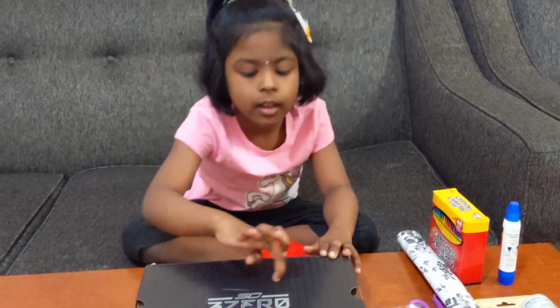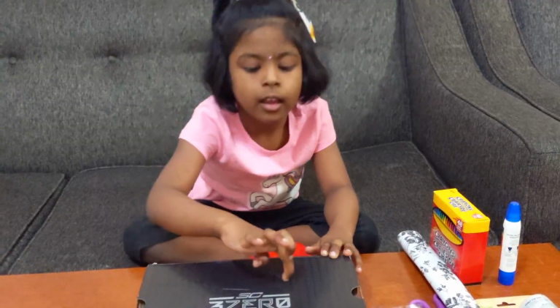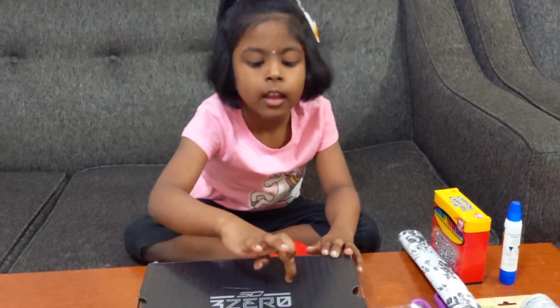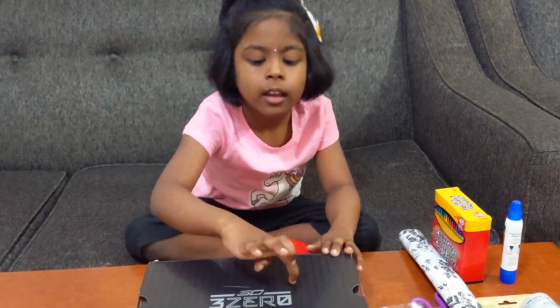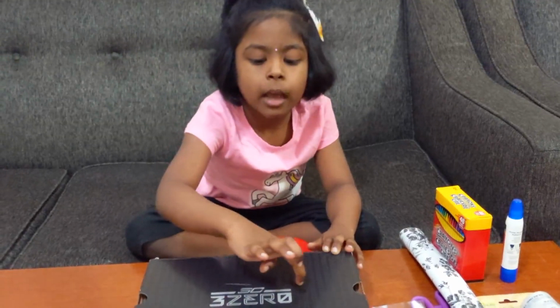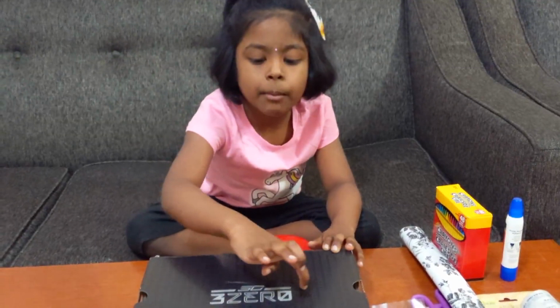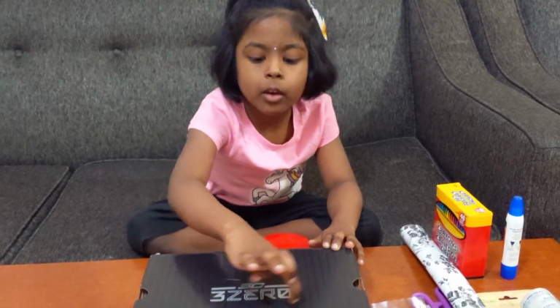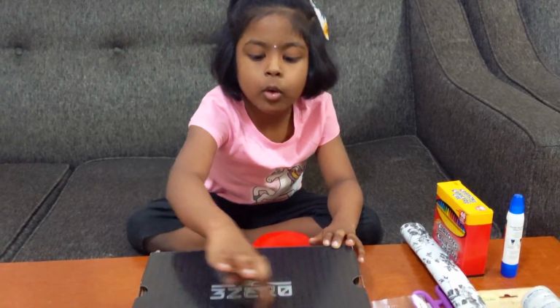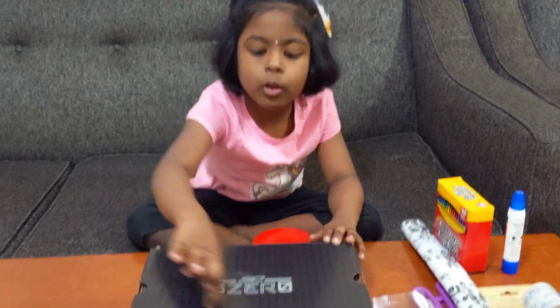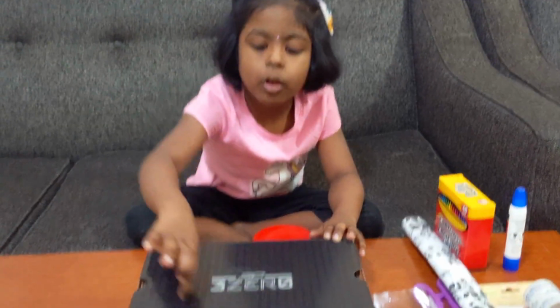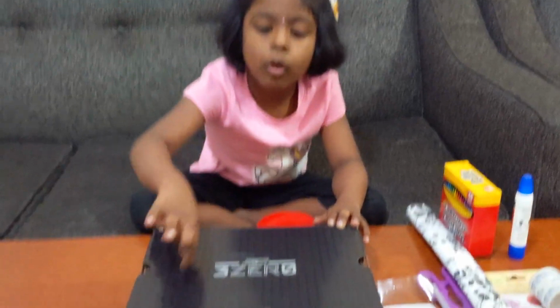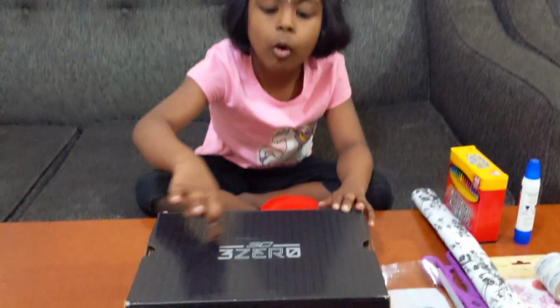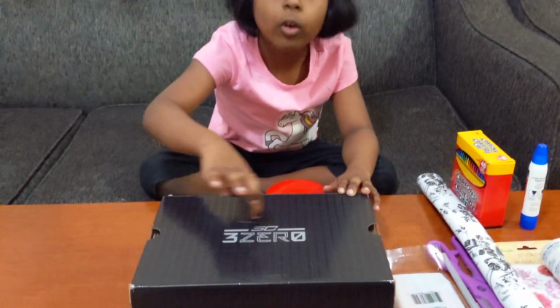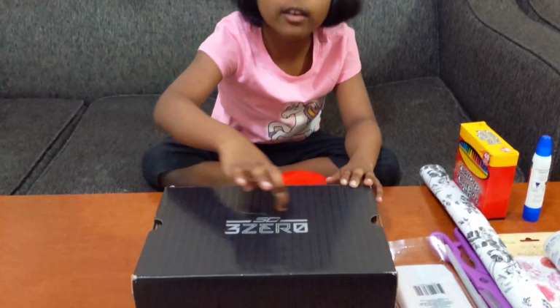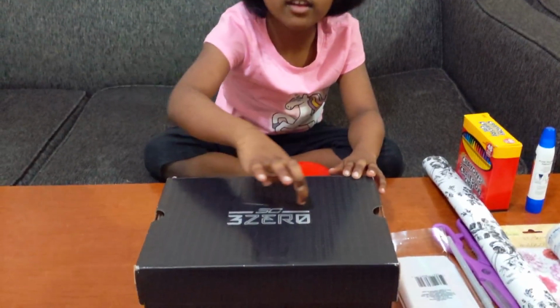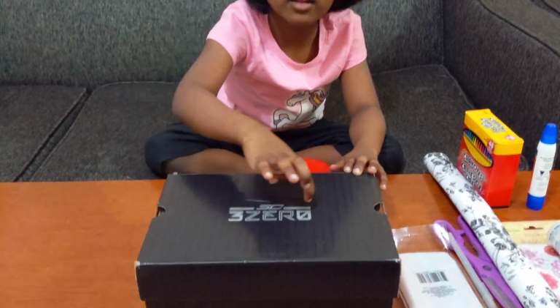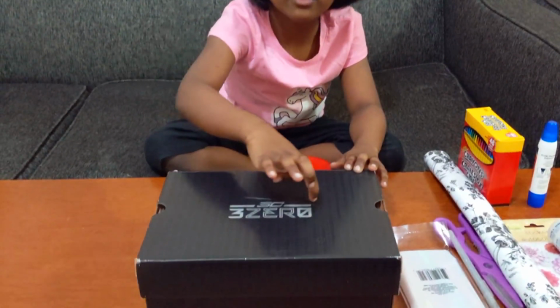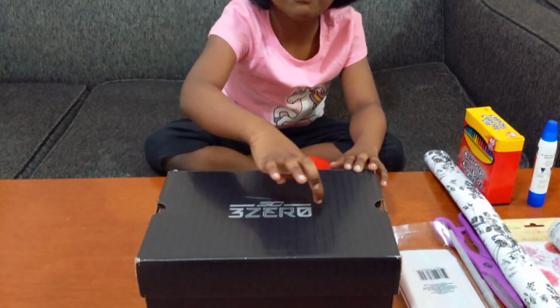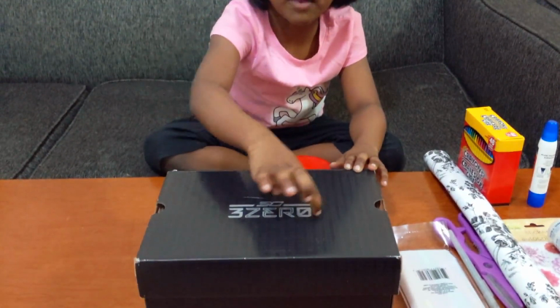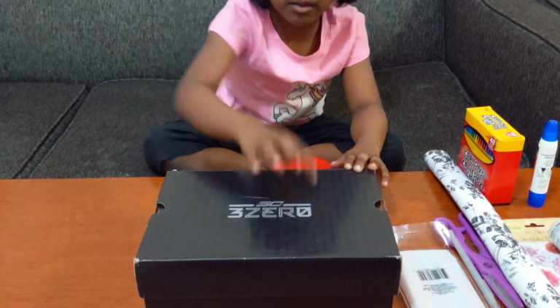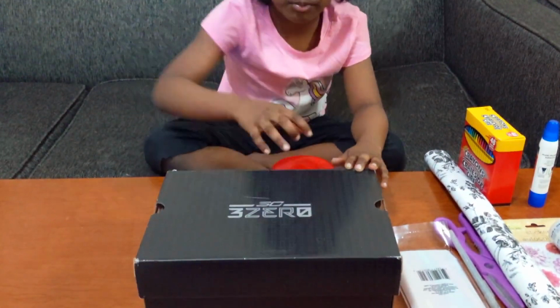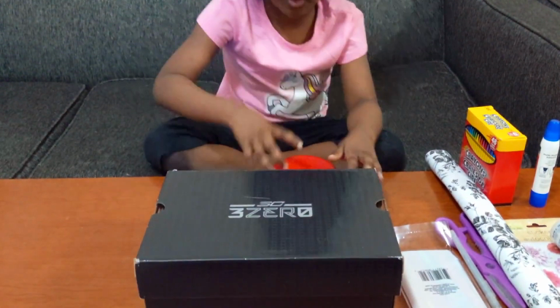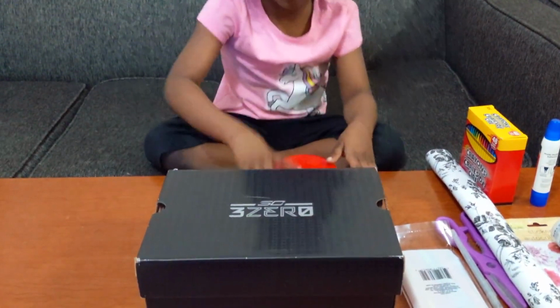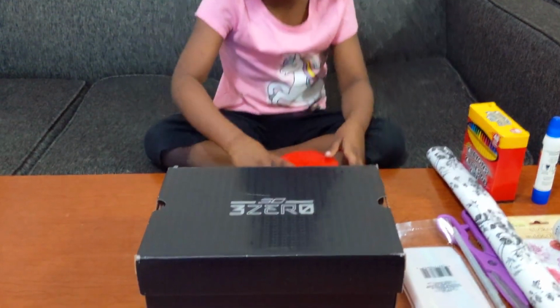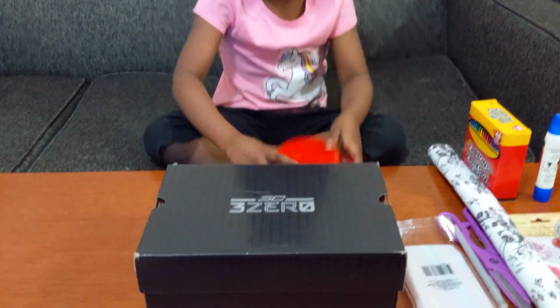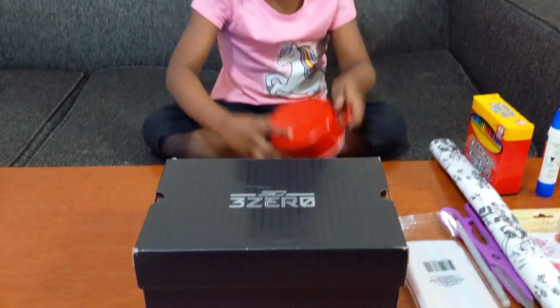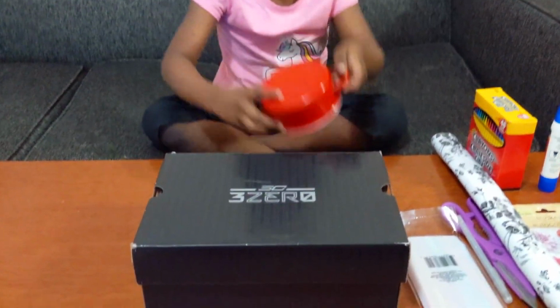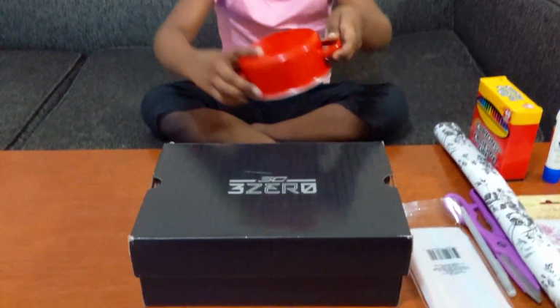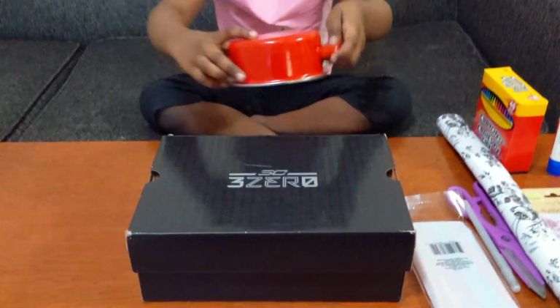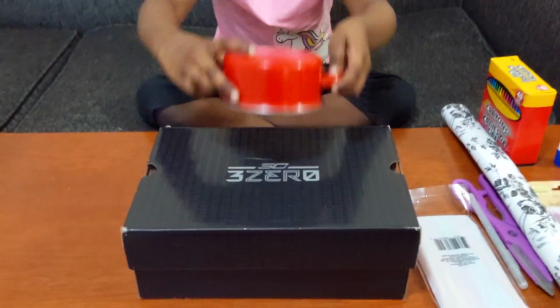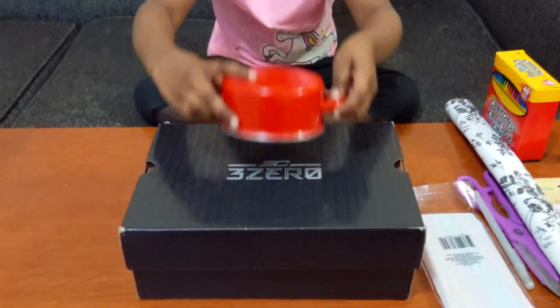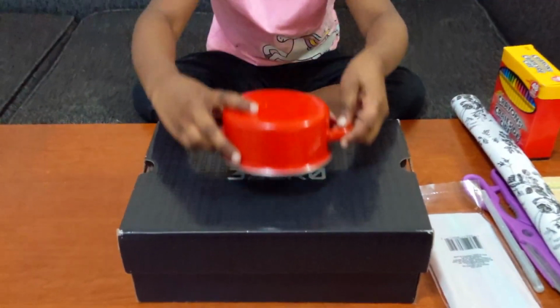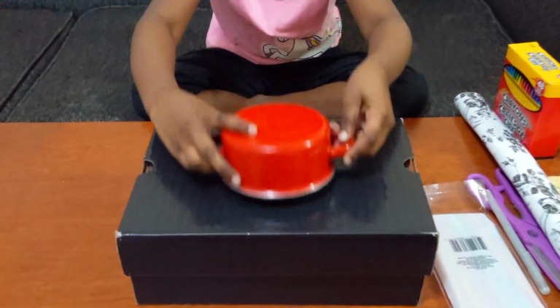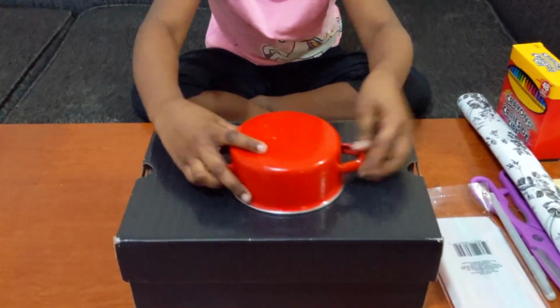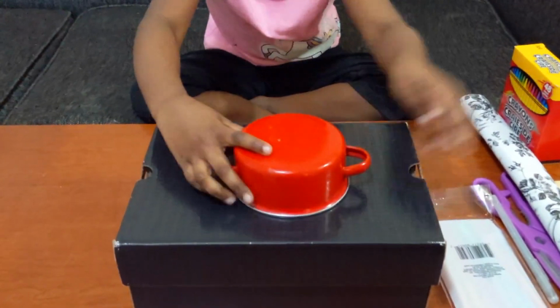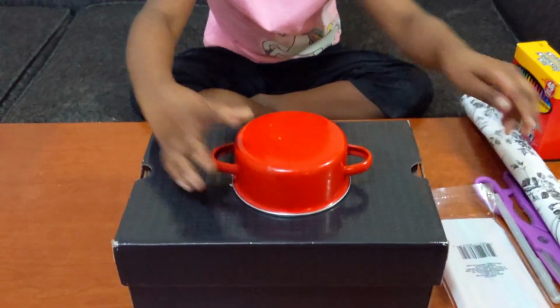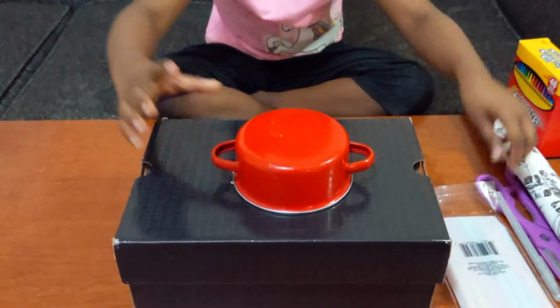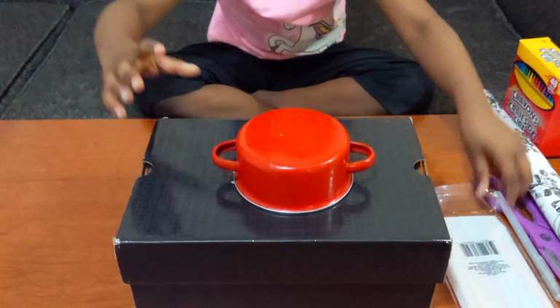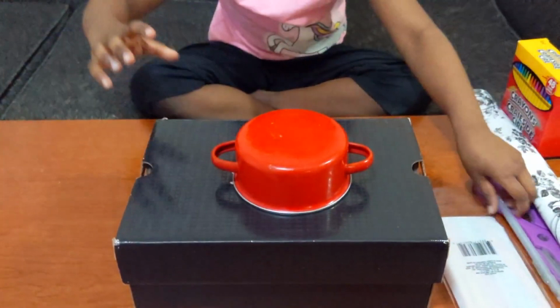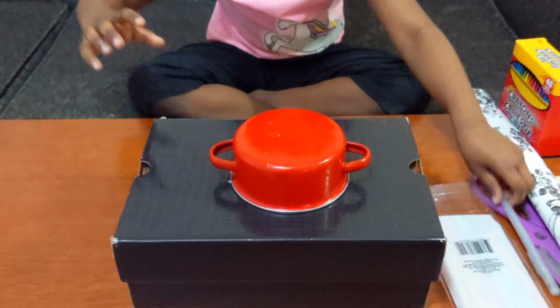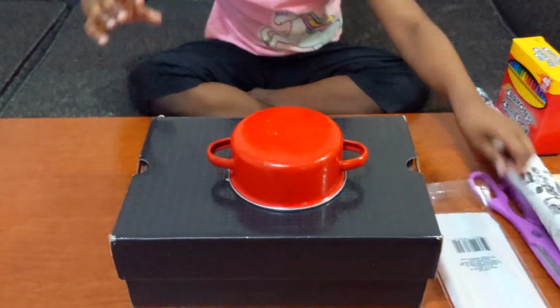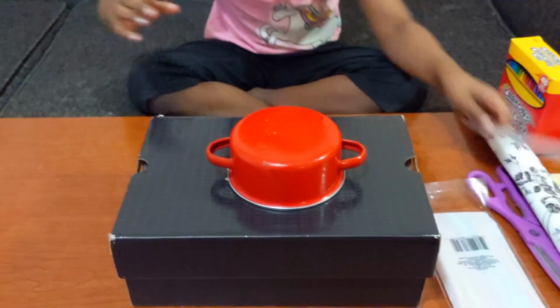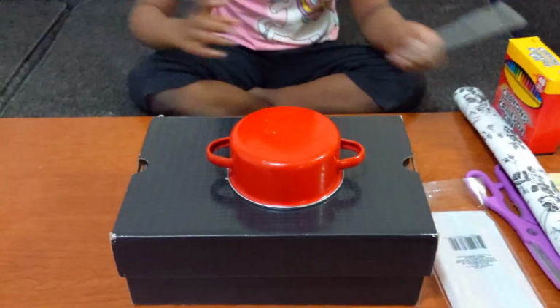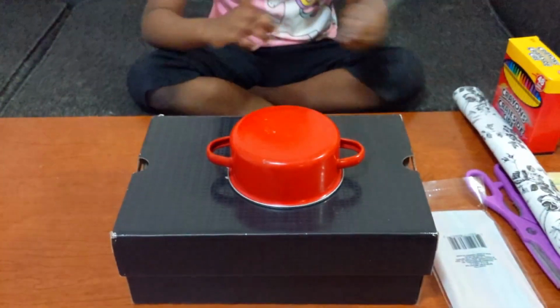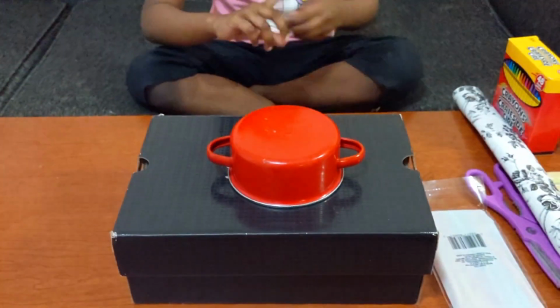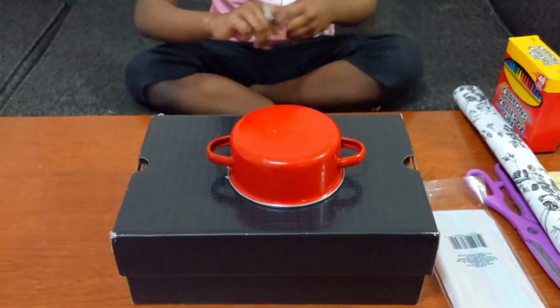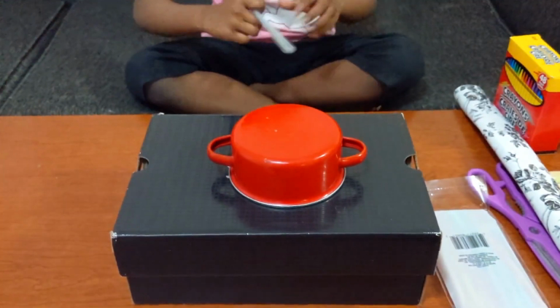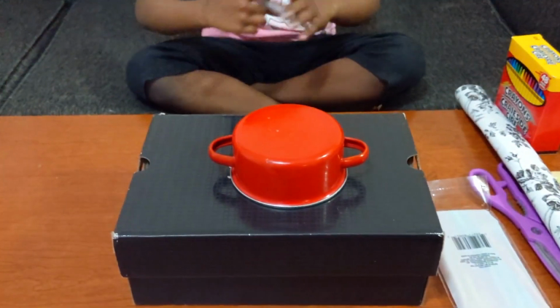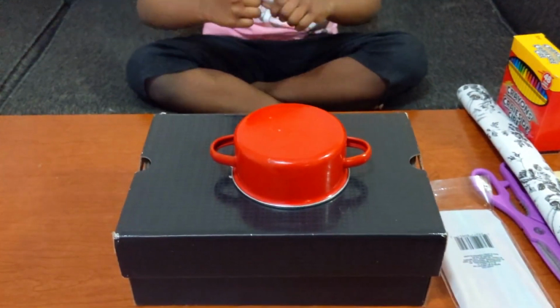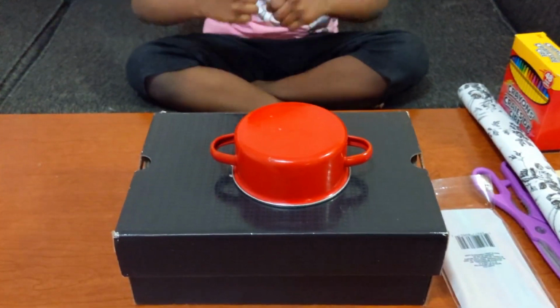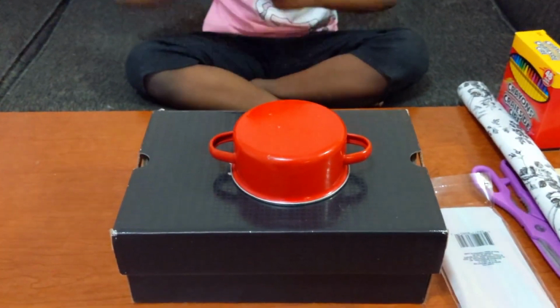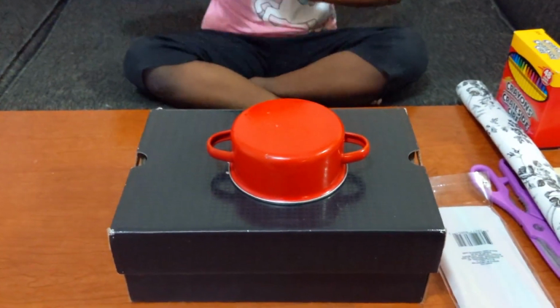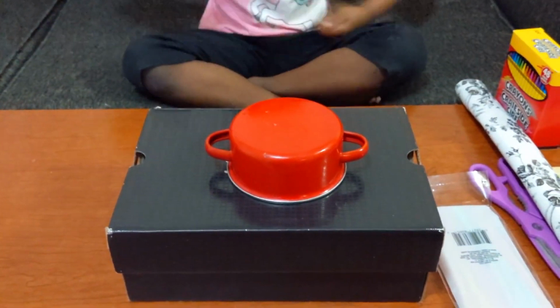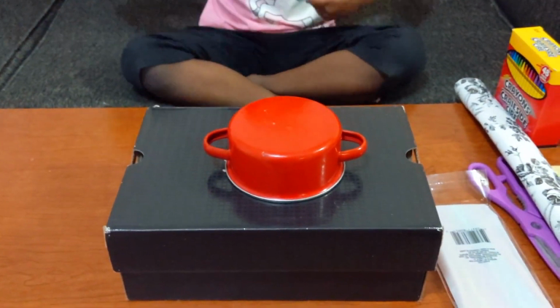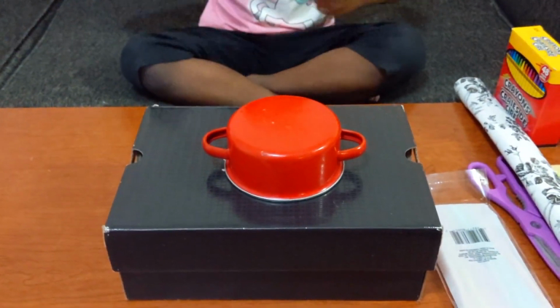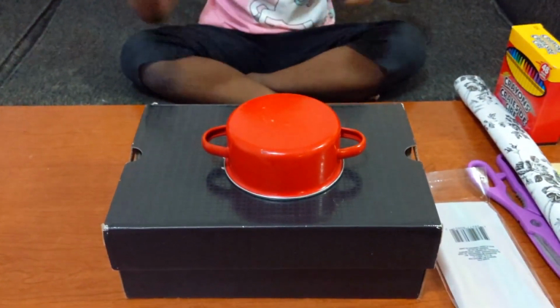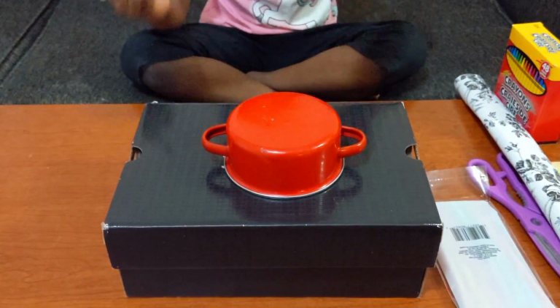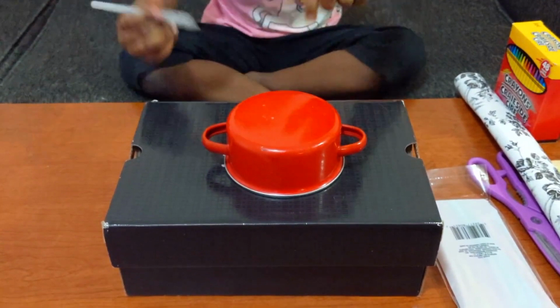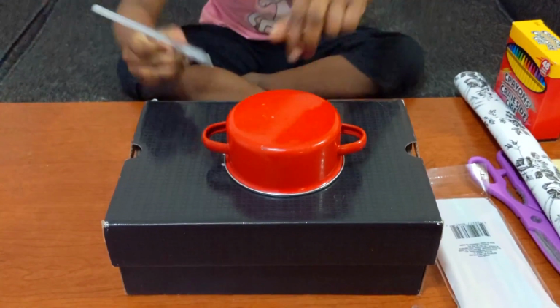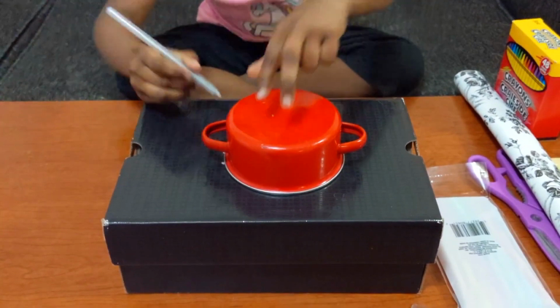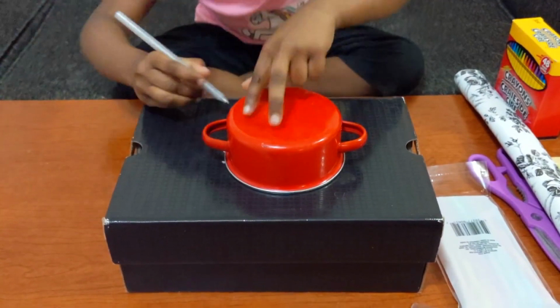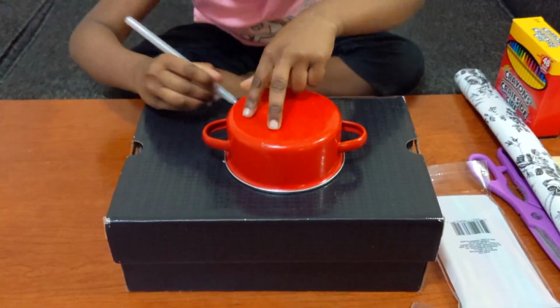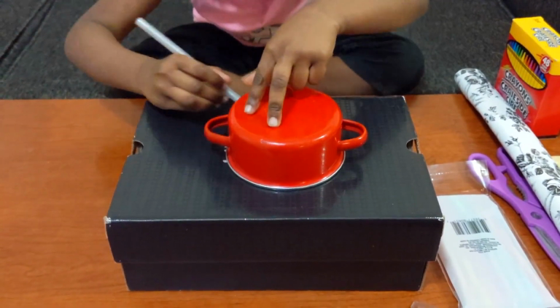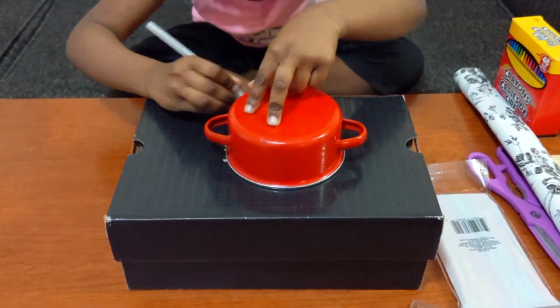We will make a toy box. We will make a paper box.